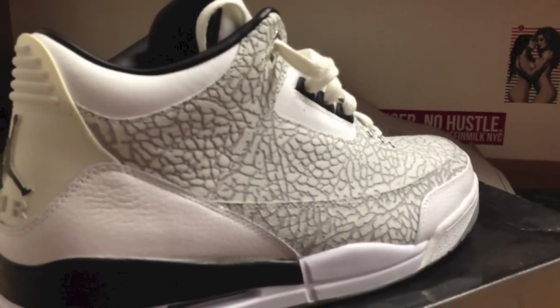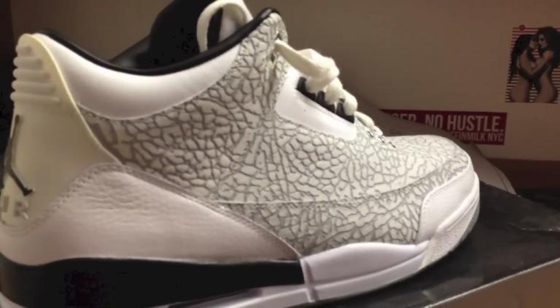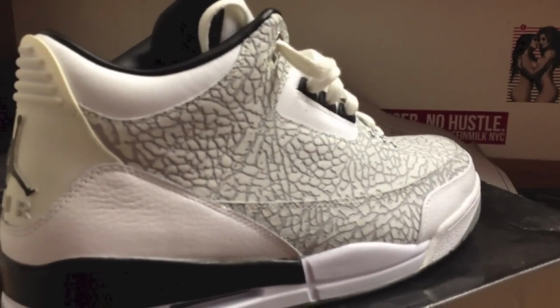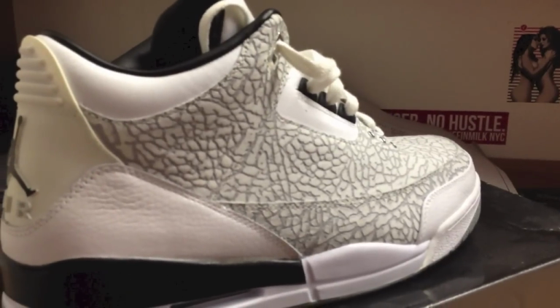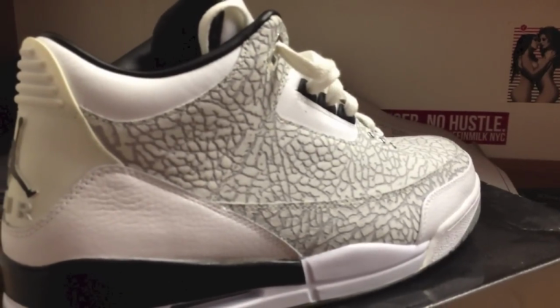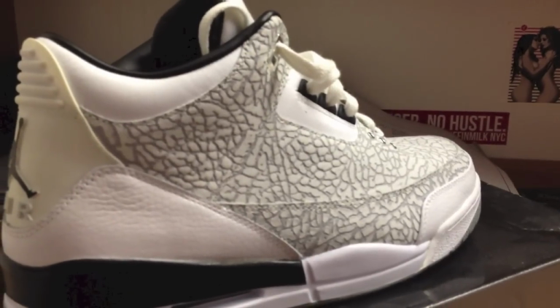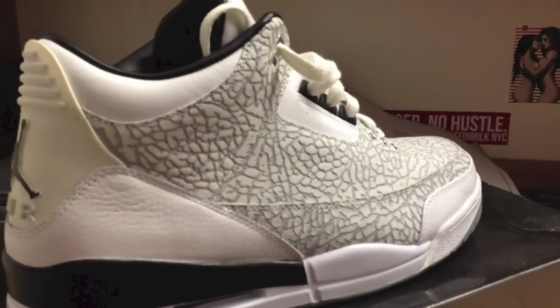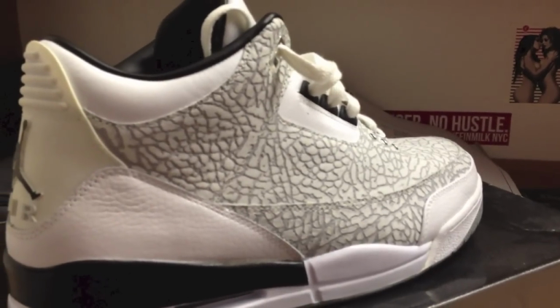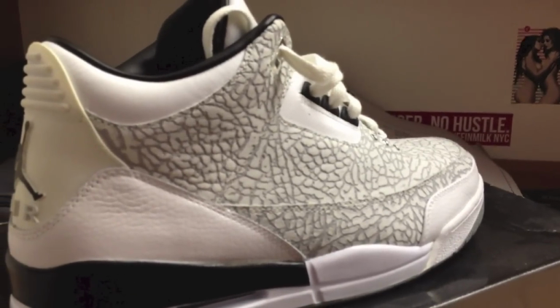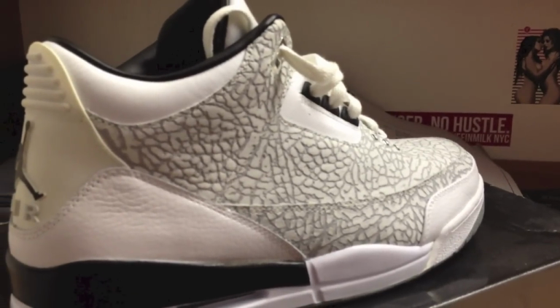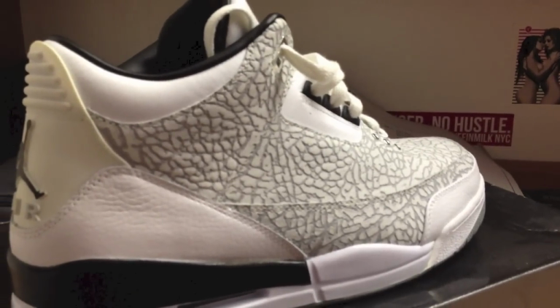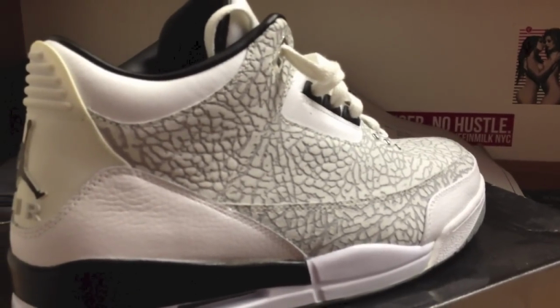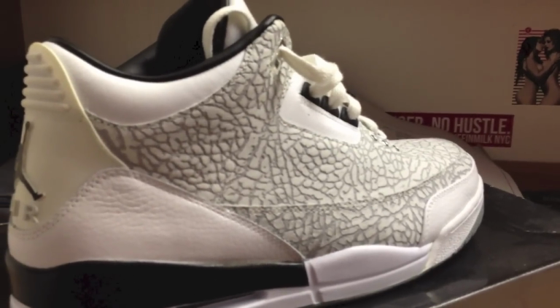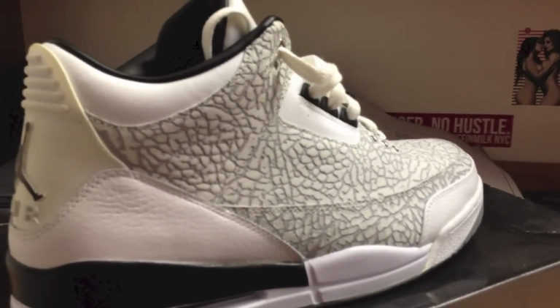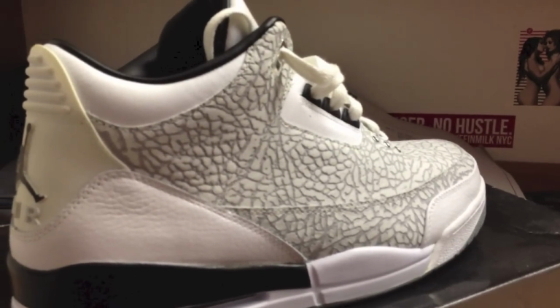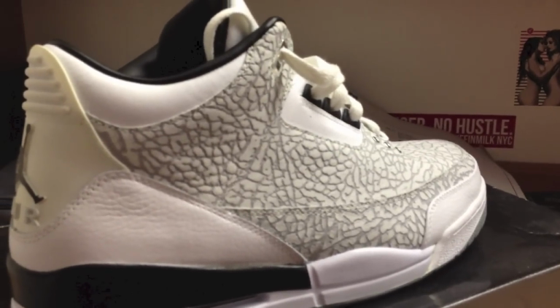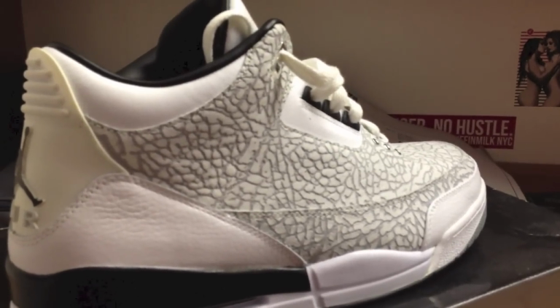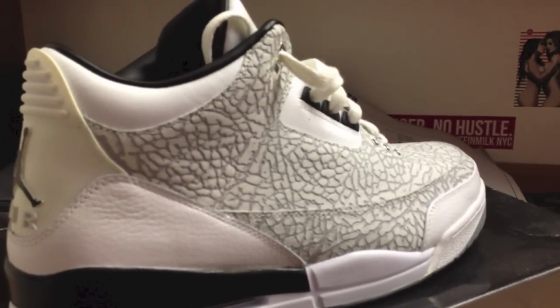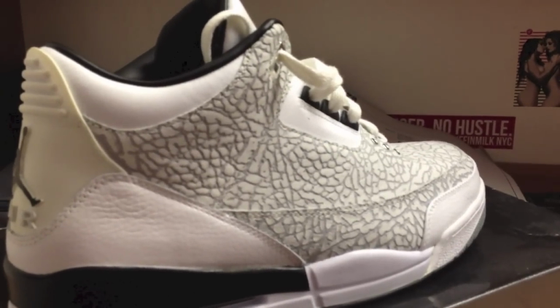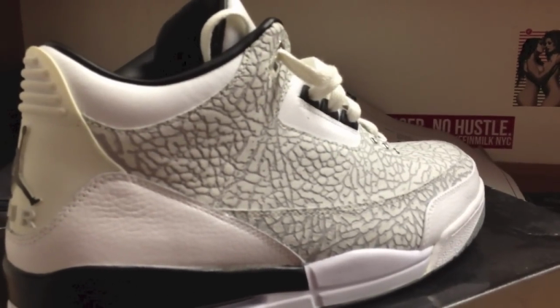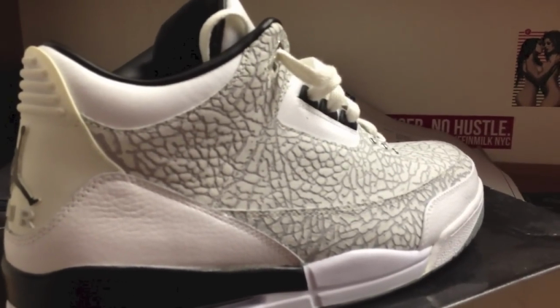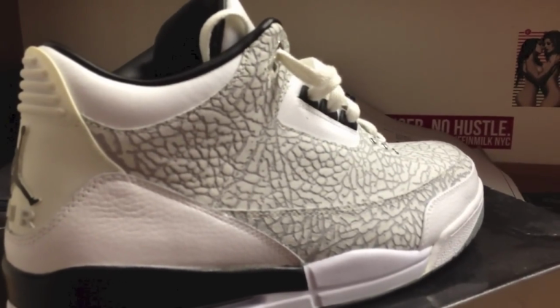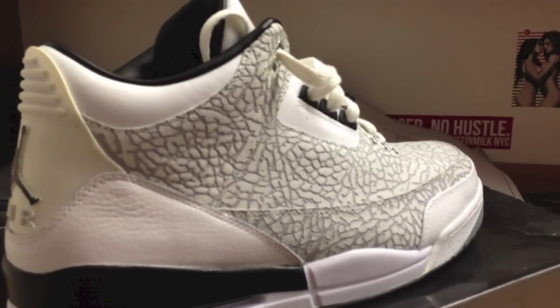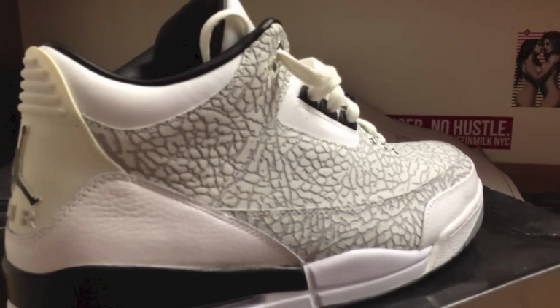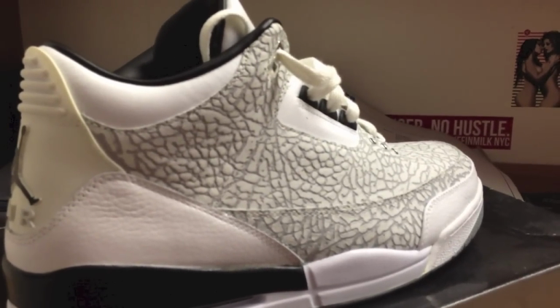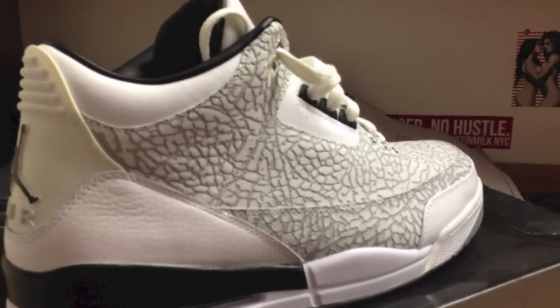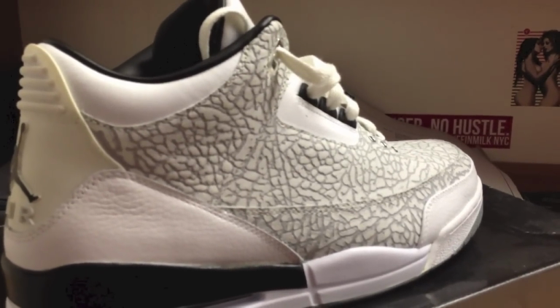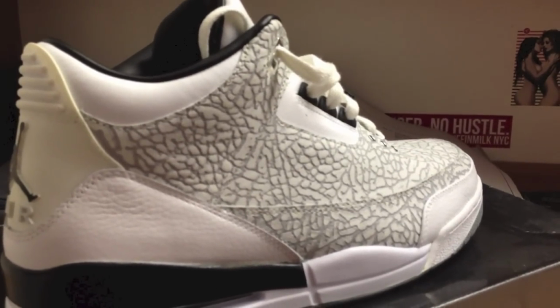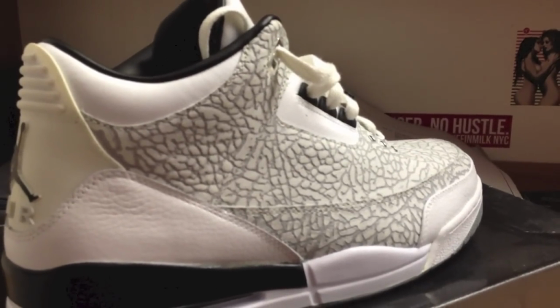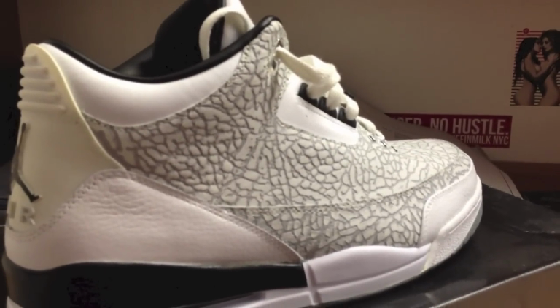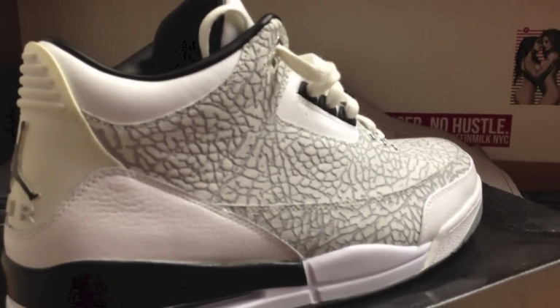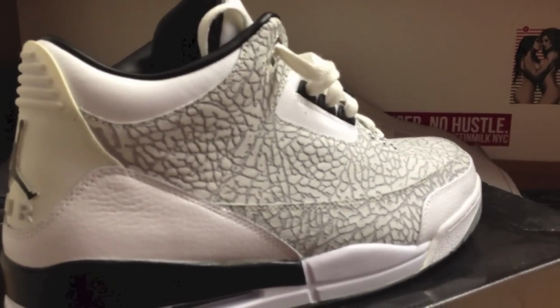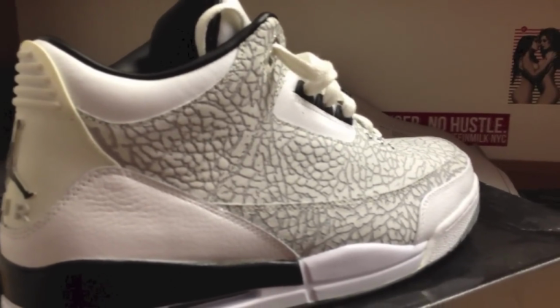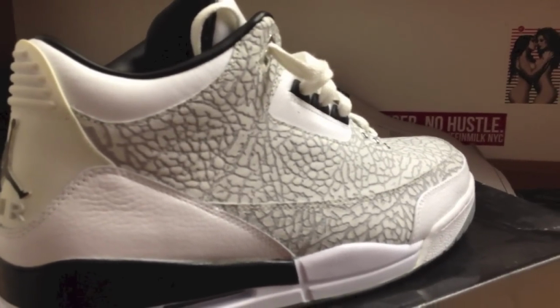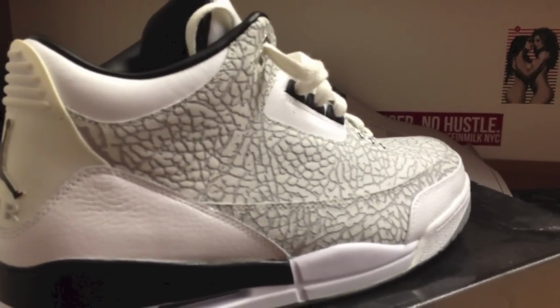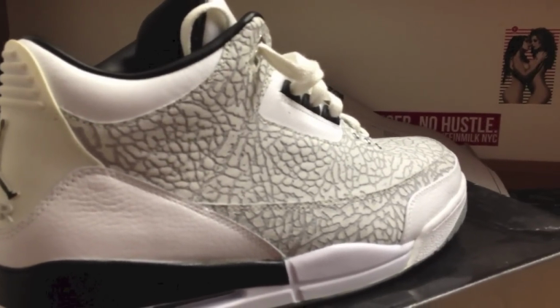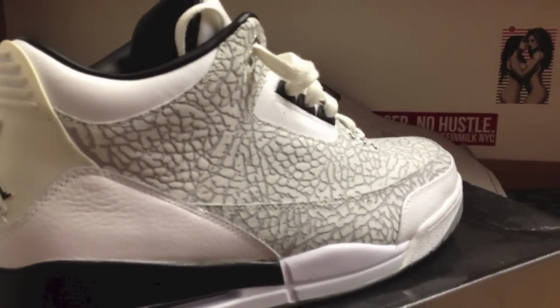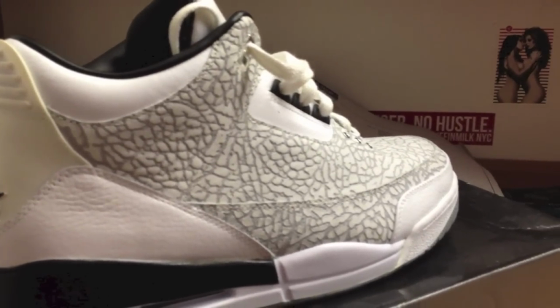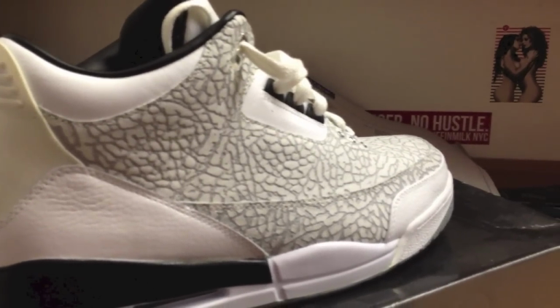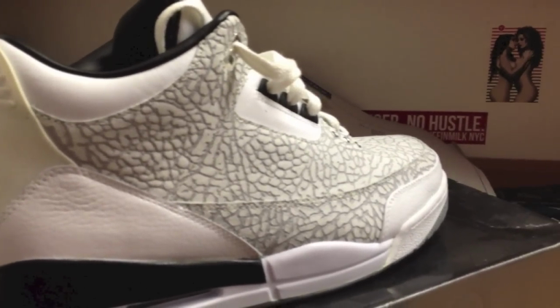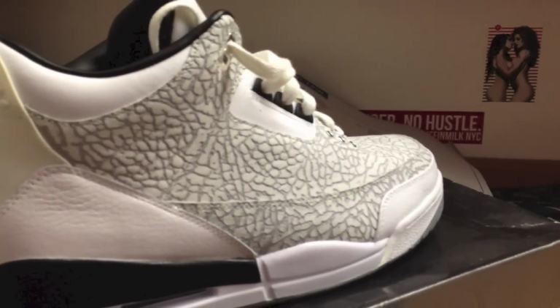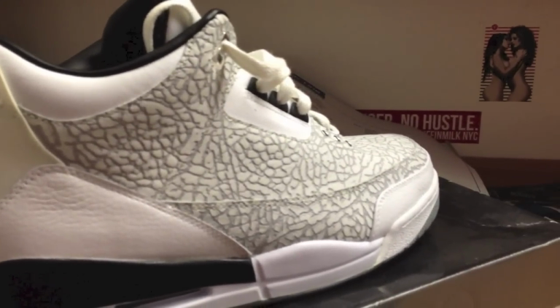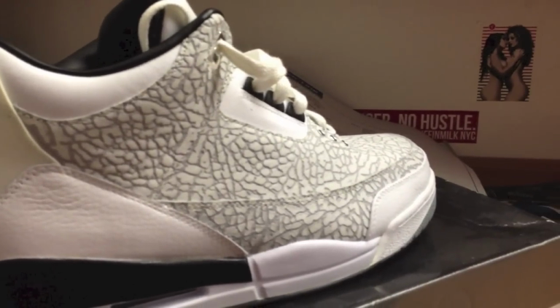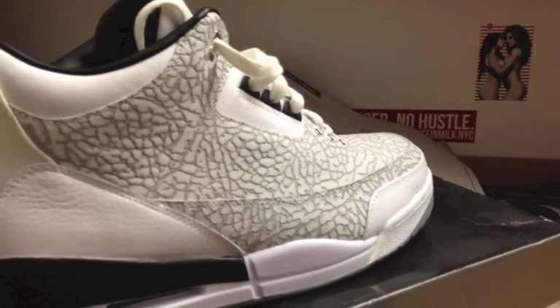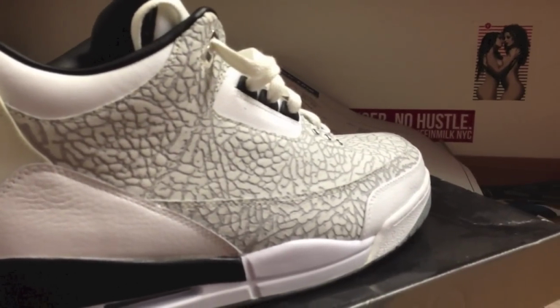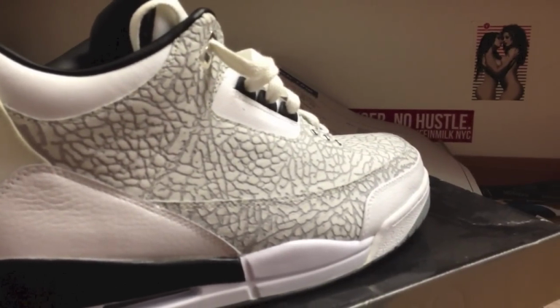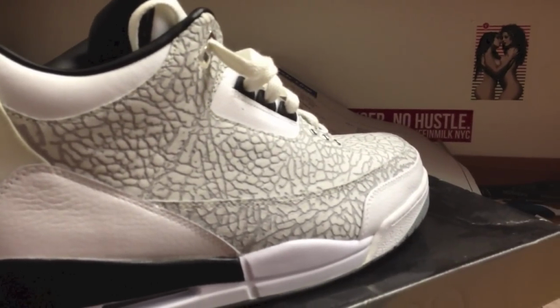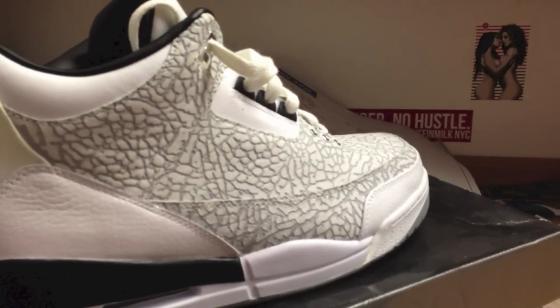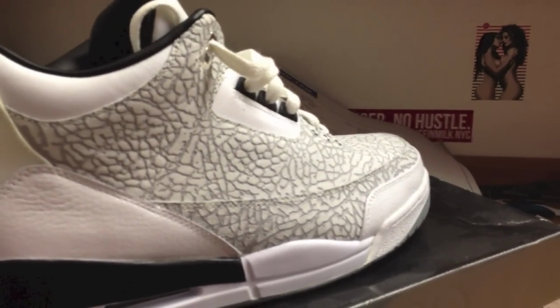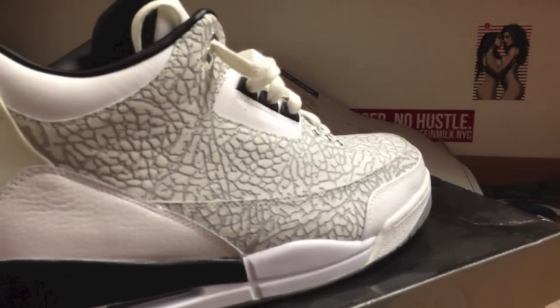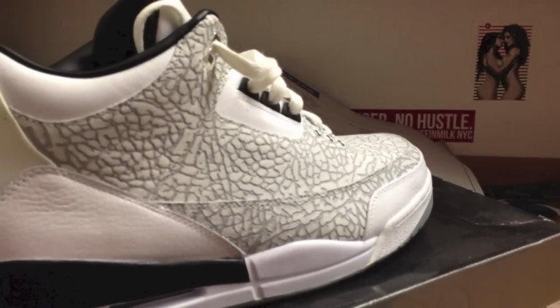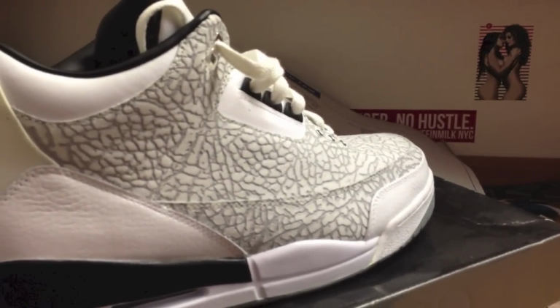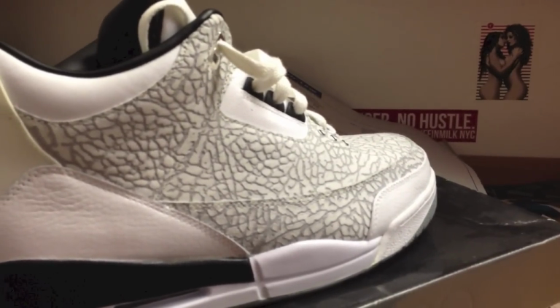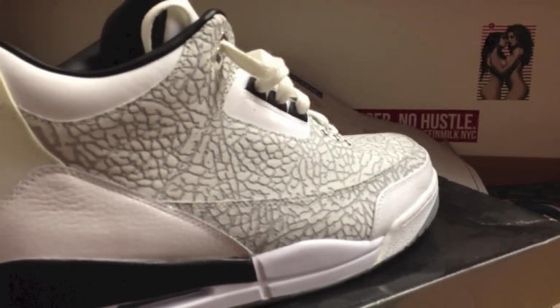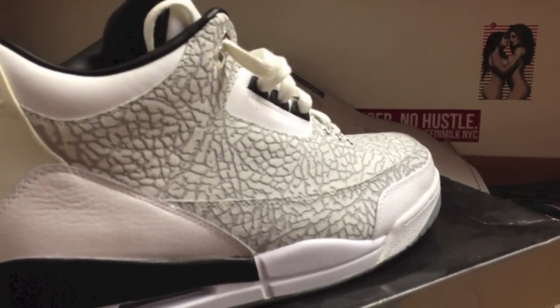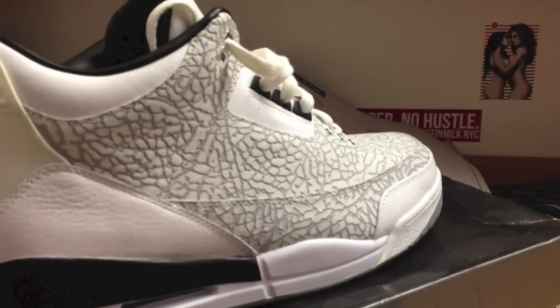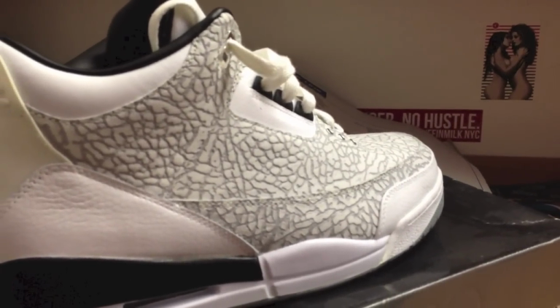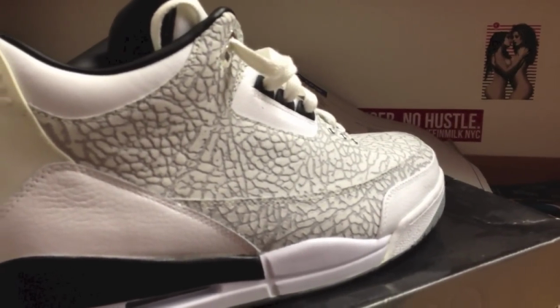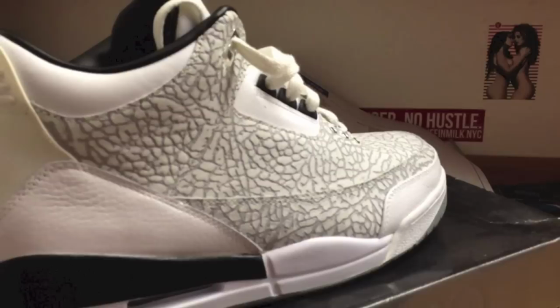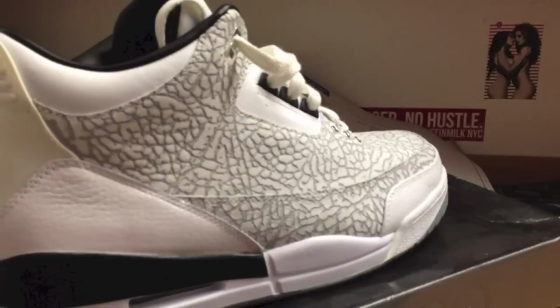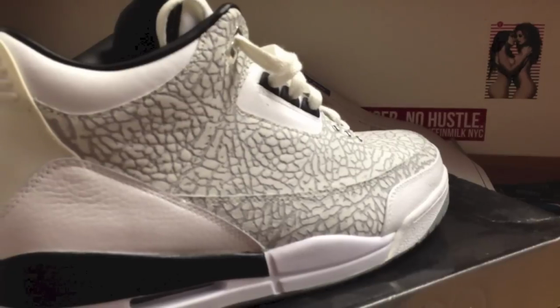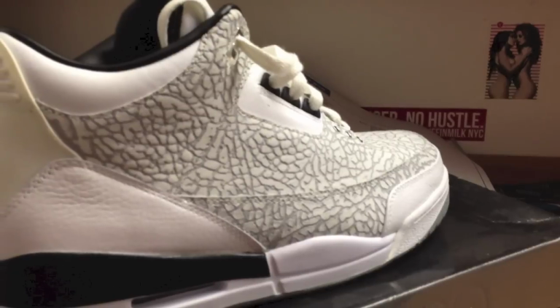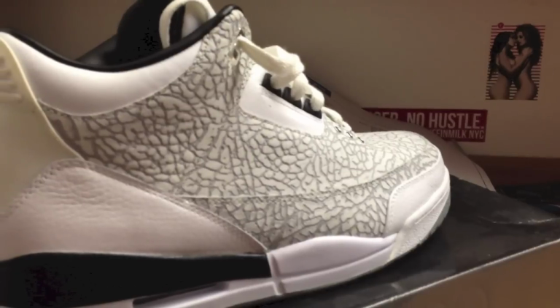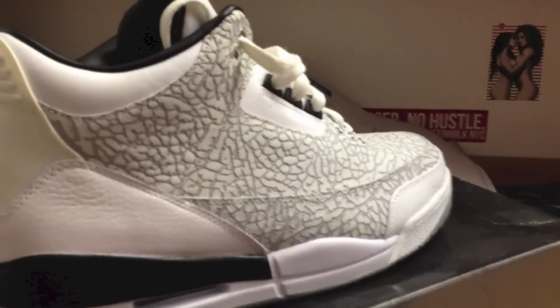Gorgeous shoe, I hope you guys enjoyed. We're going to leave out with some music — reminding you guys to like and favorite as always. Peace.